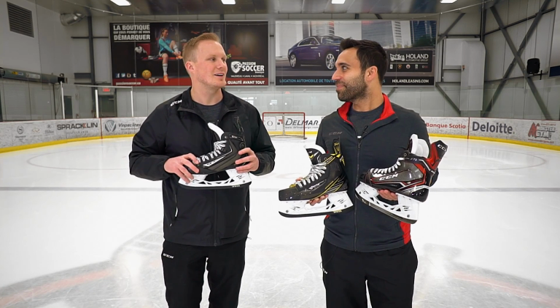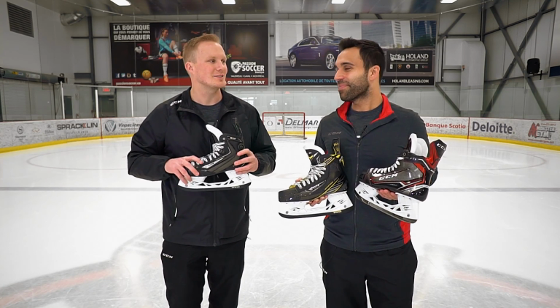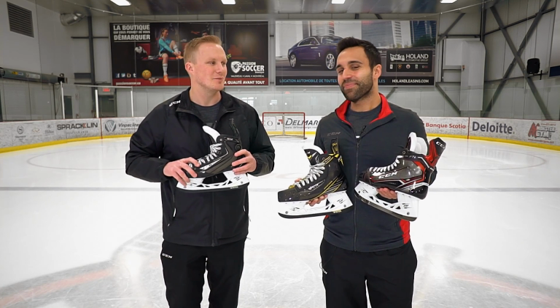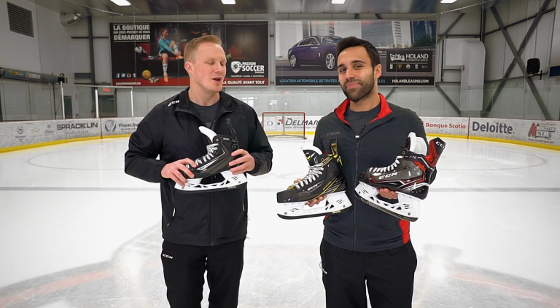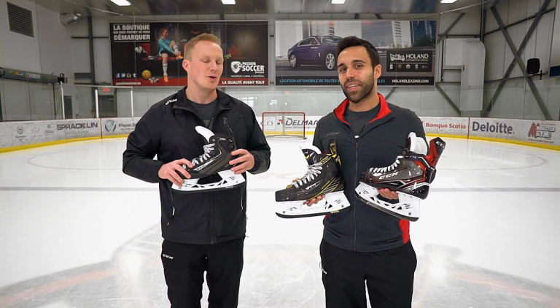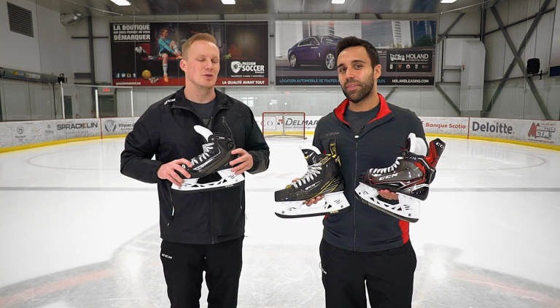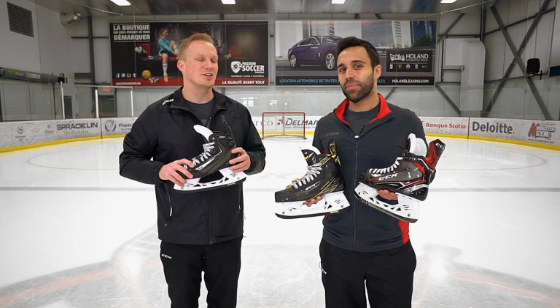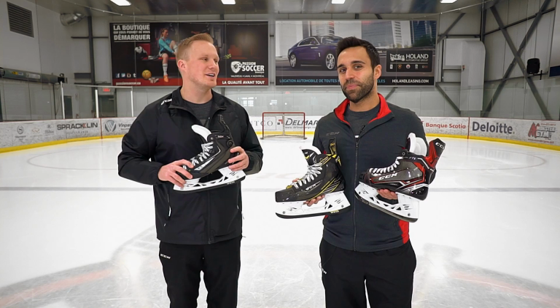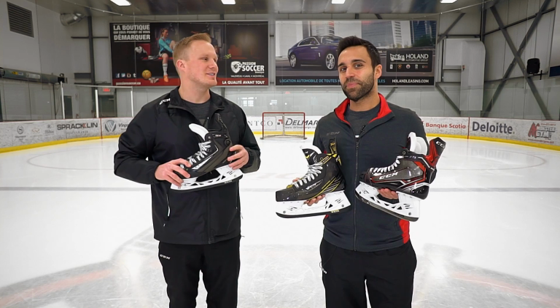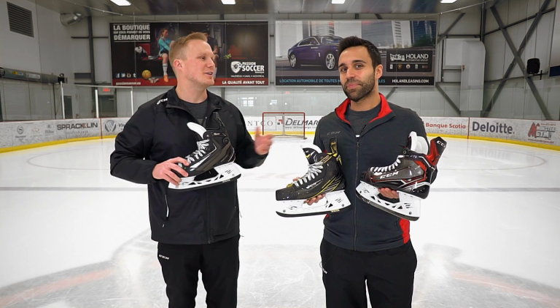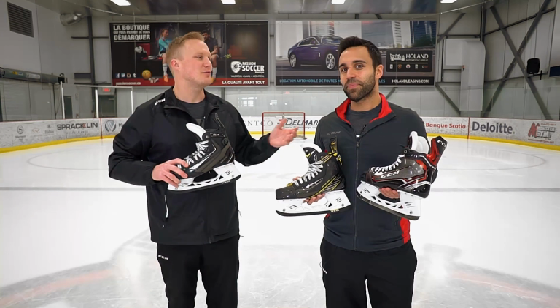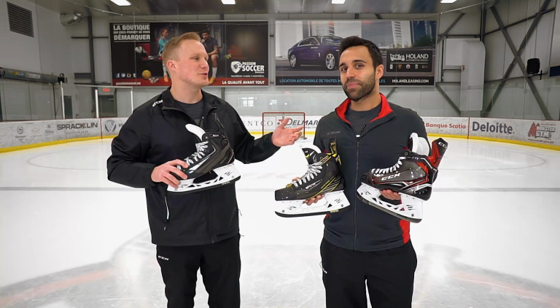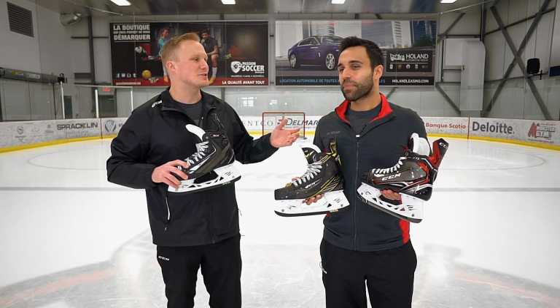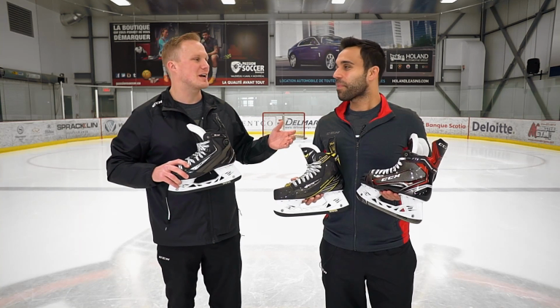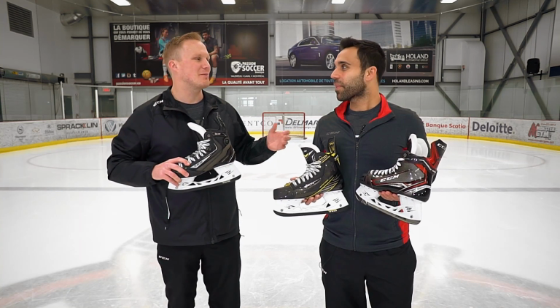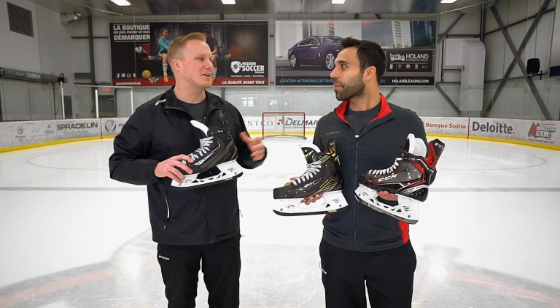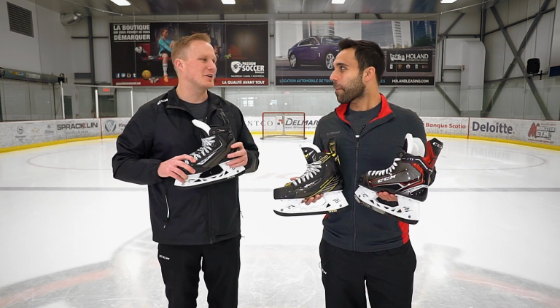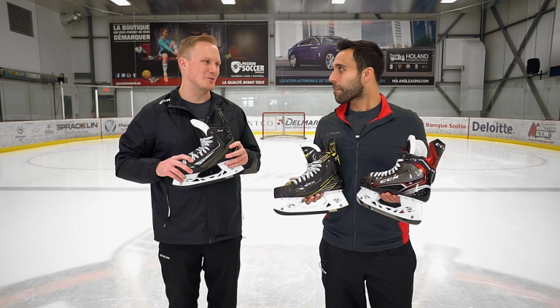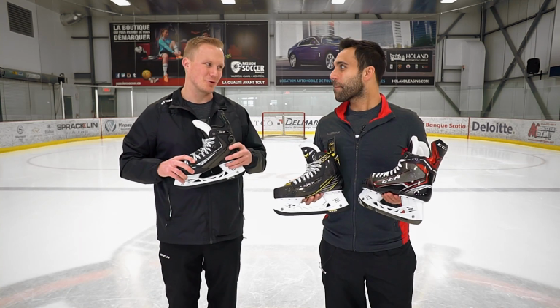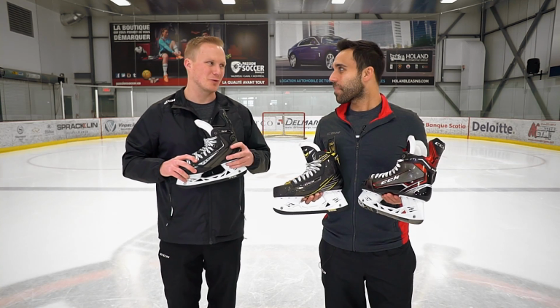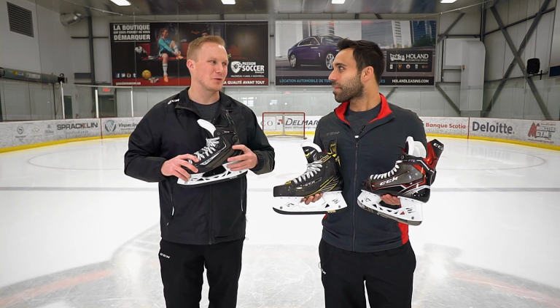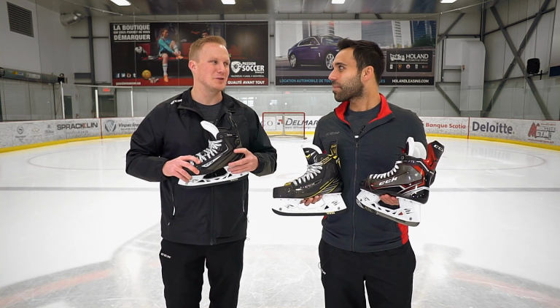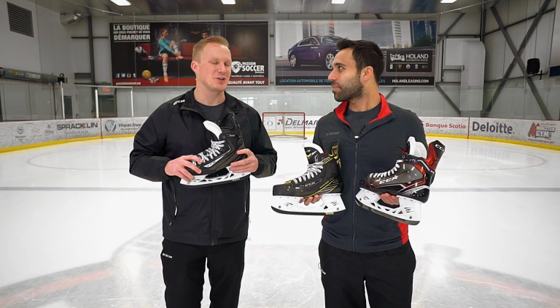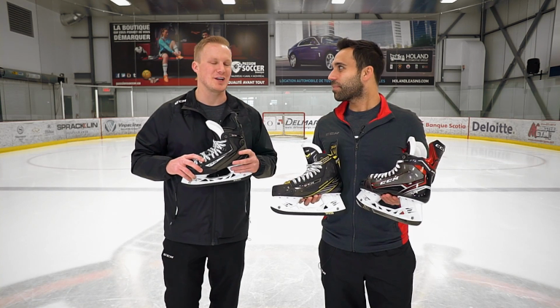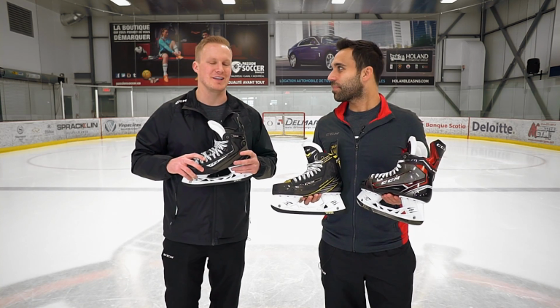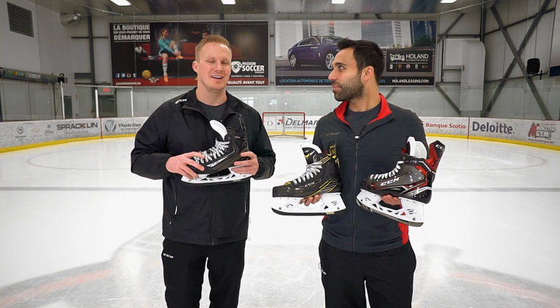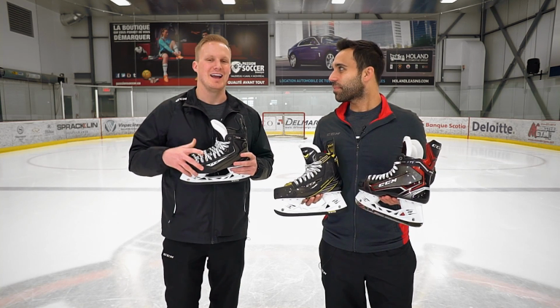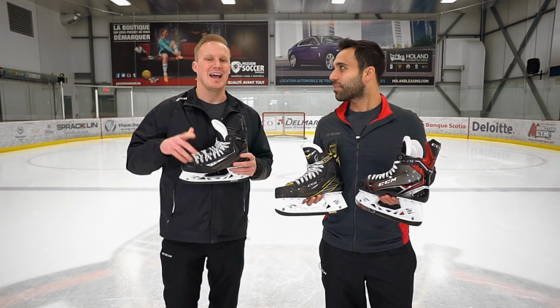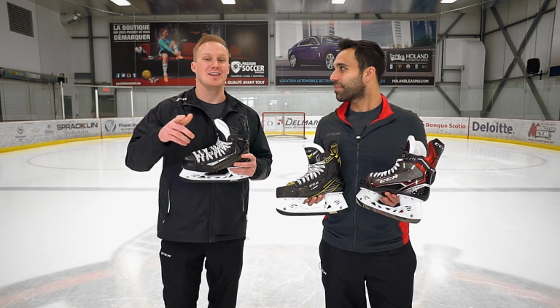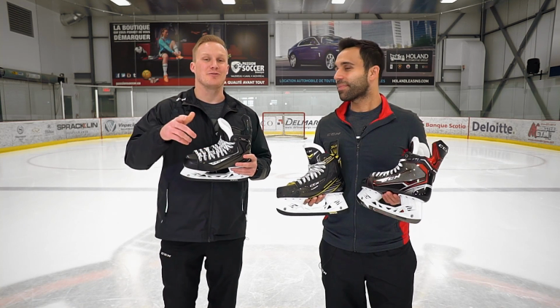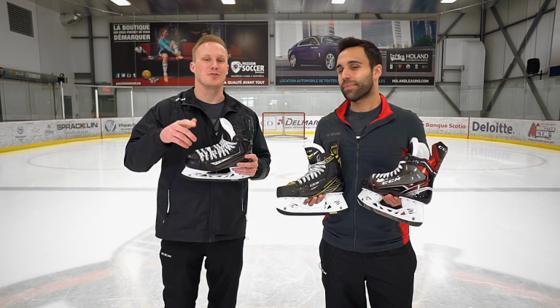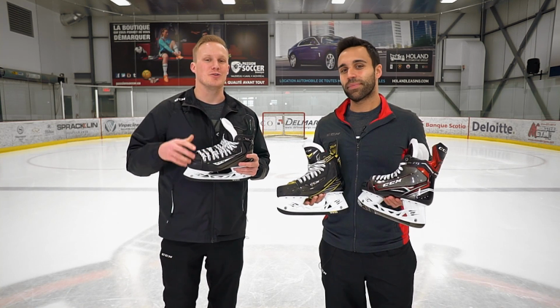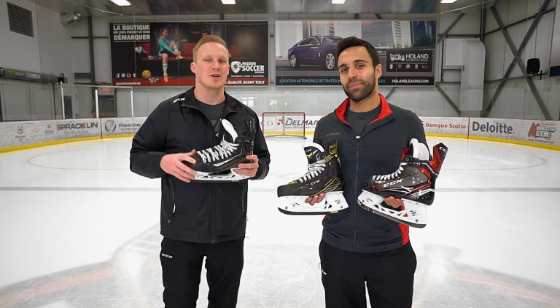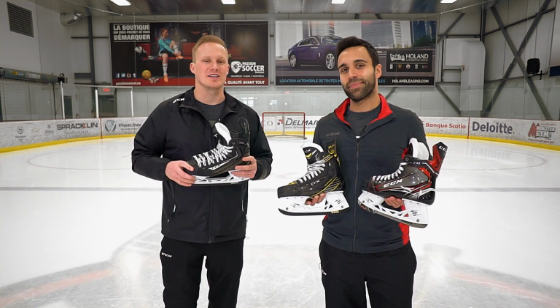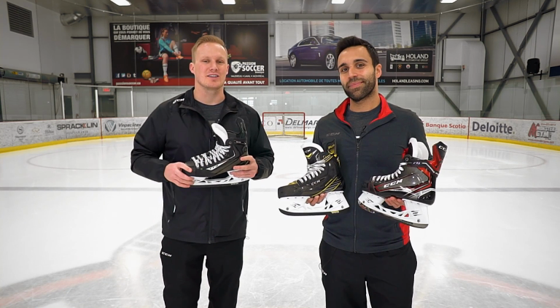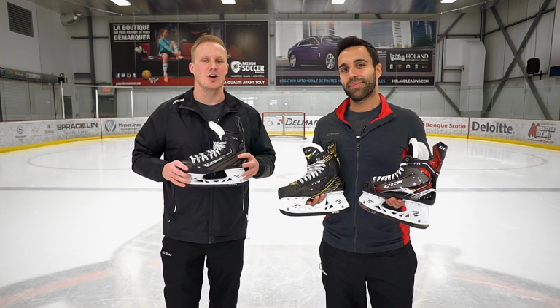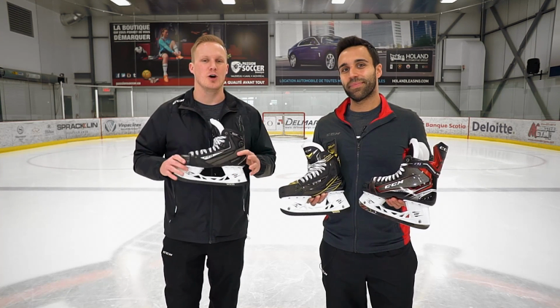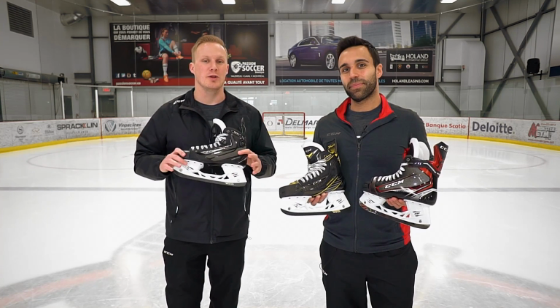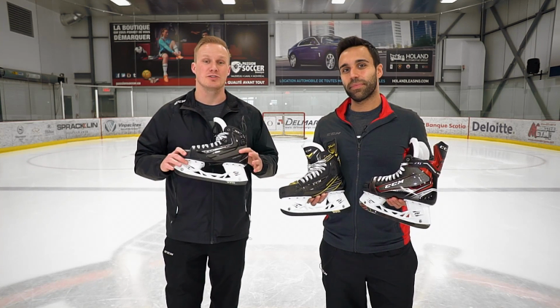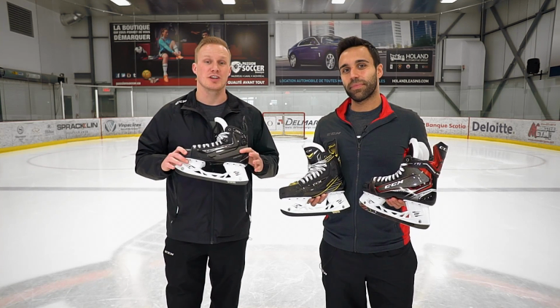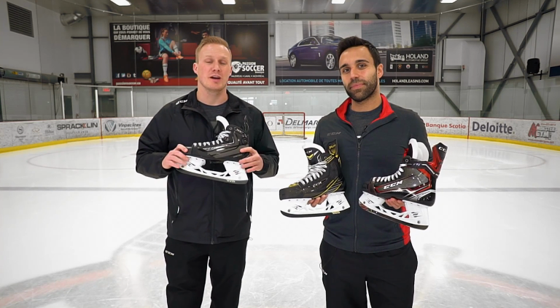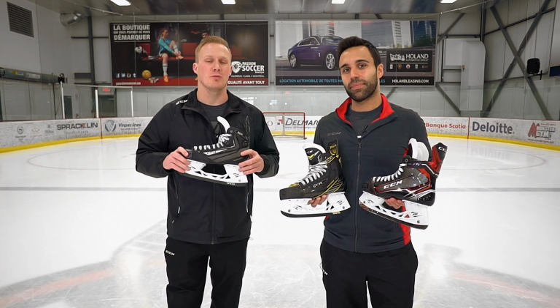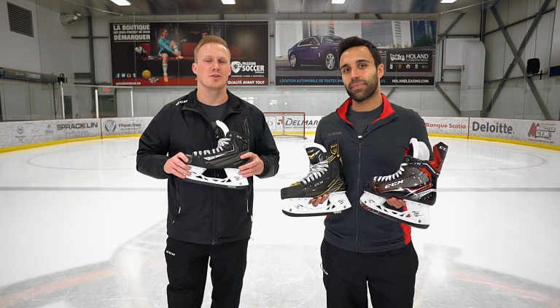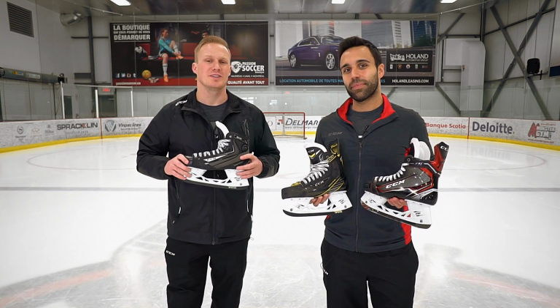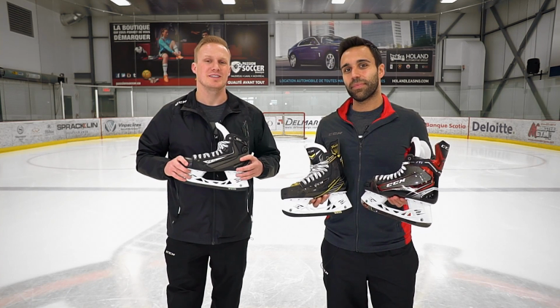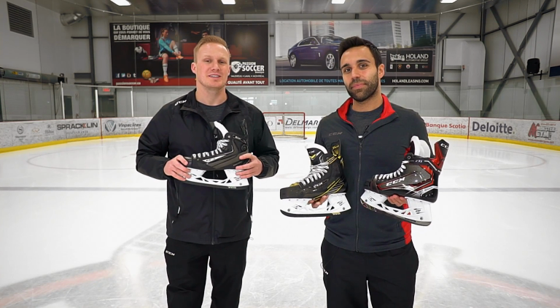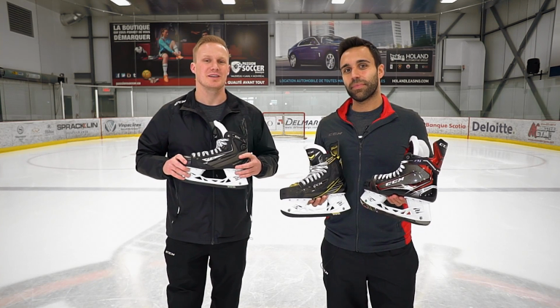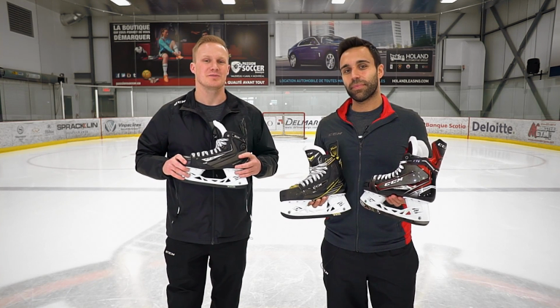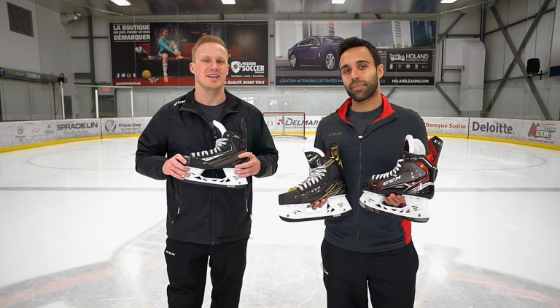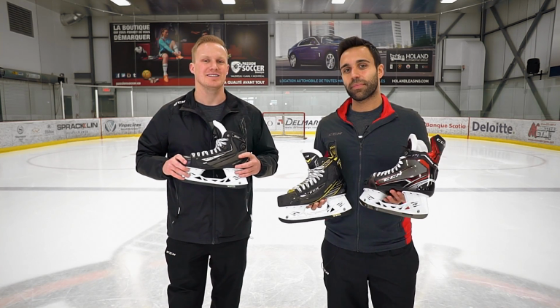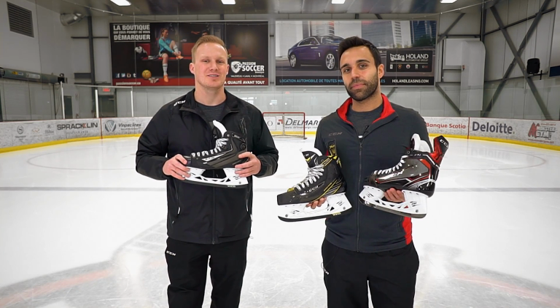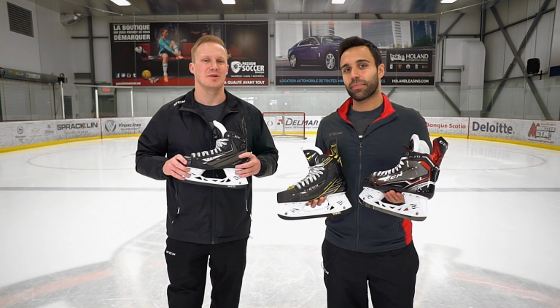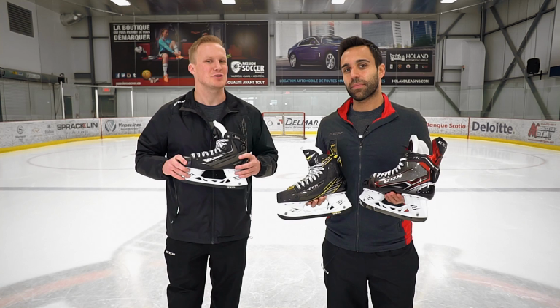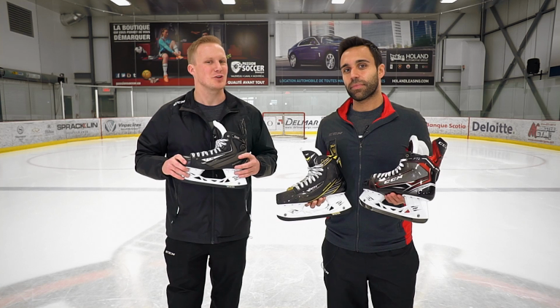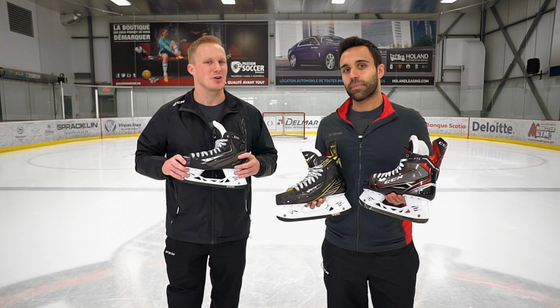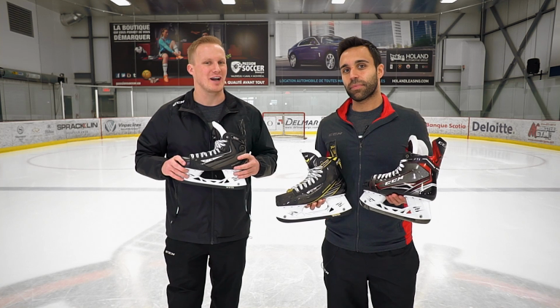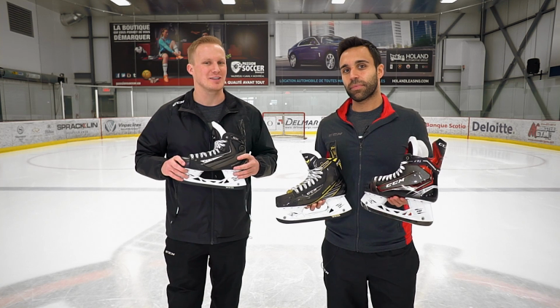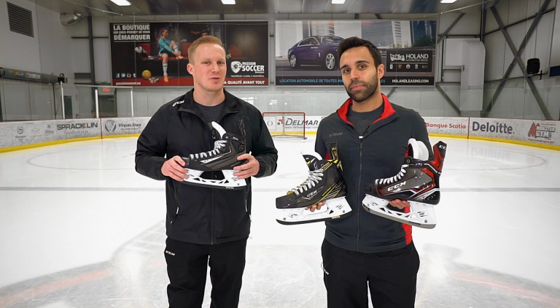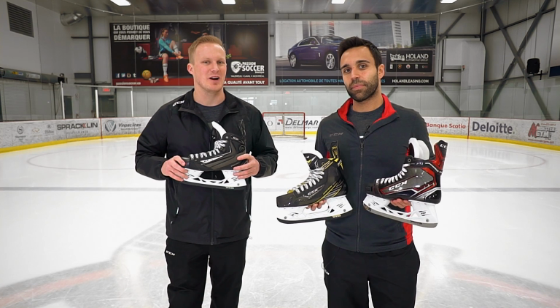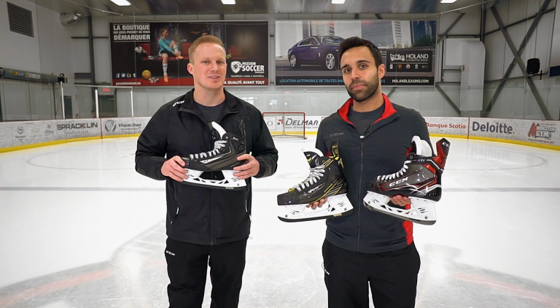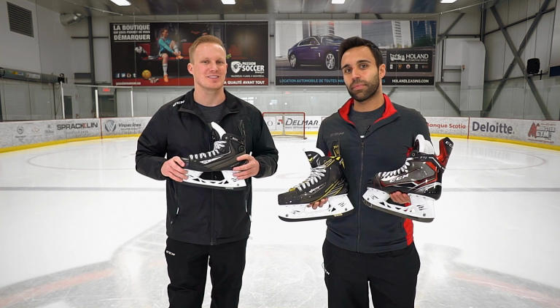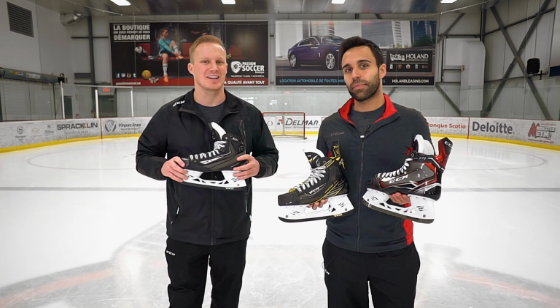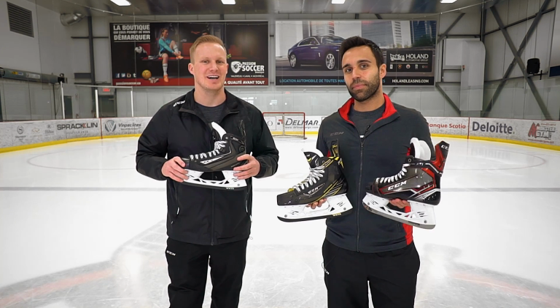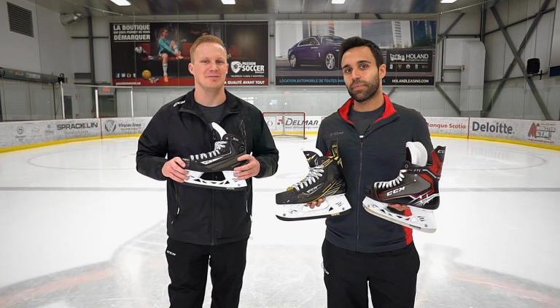Awesome, well JS, thank you for your time out here — really appreciate it. And for you guys at home looking to check out more of these CCM skates, make sure you go to icewarehouse.com.